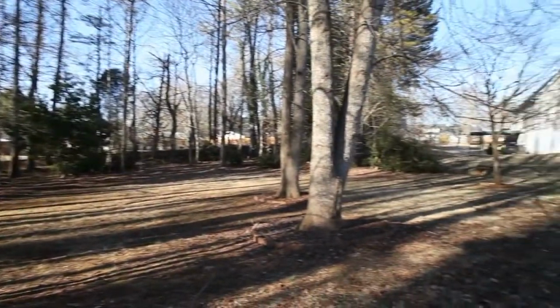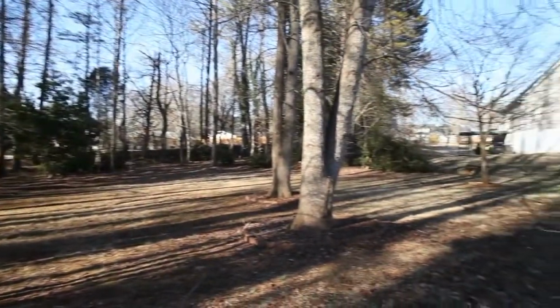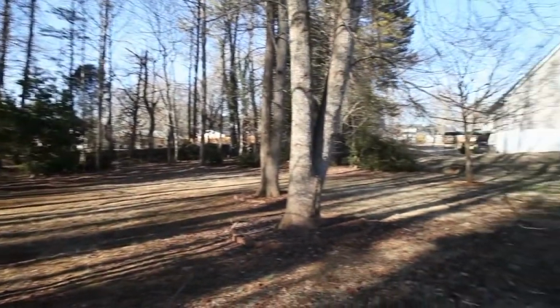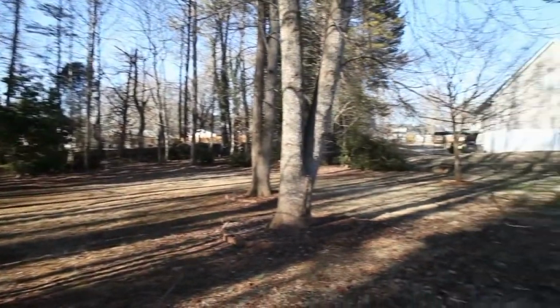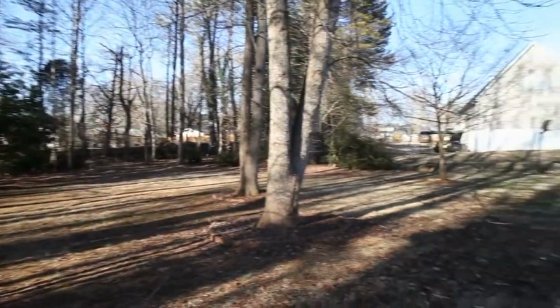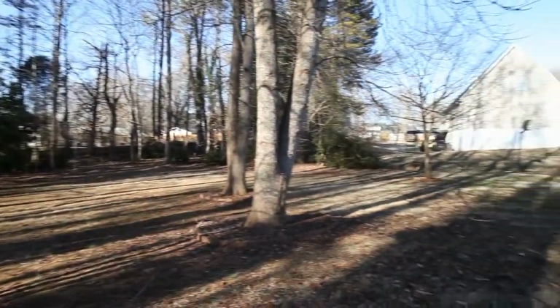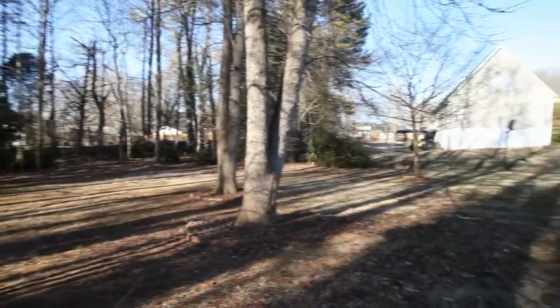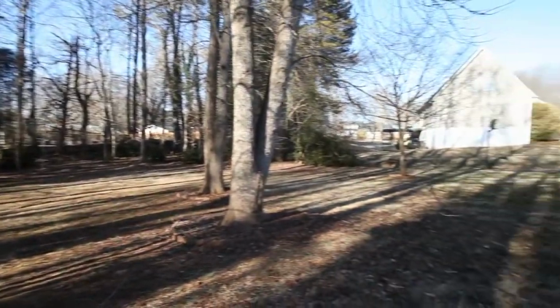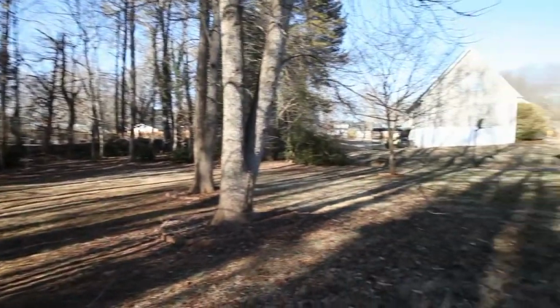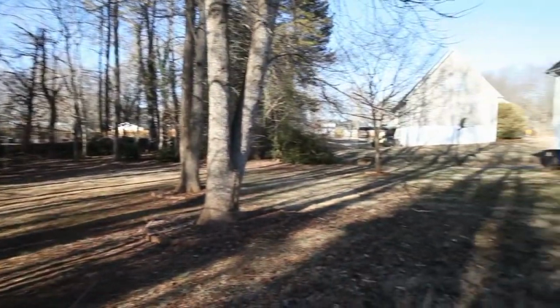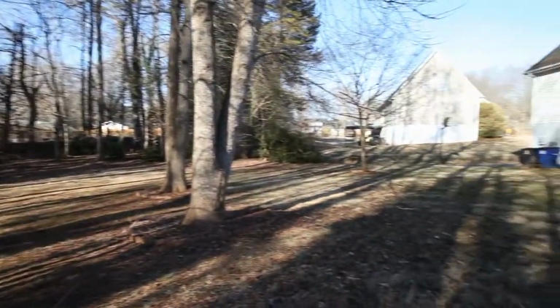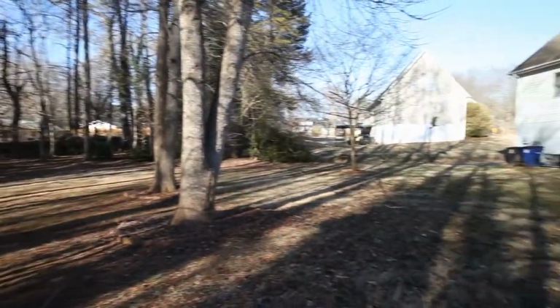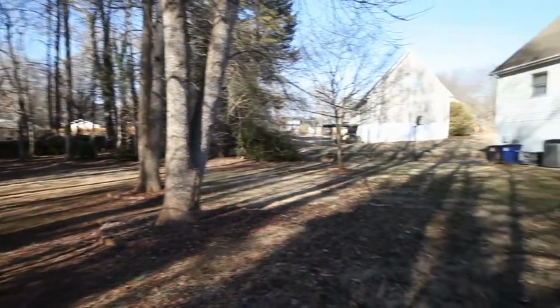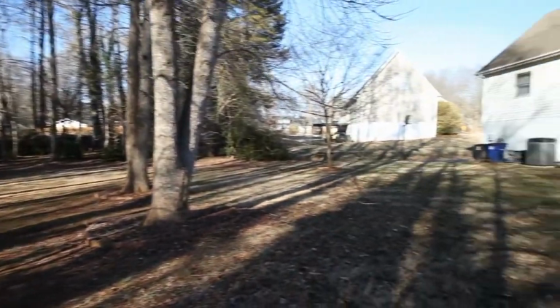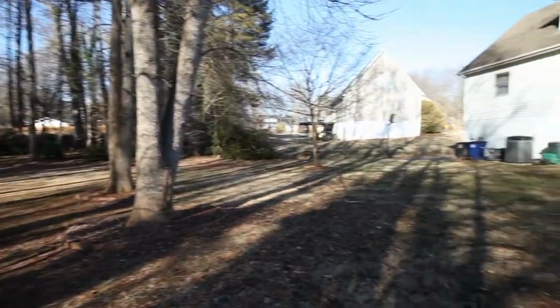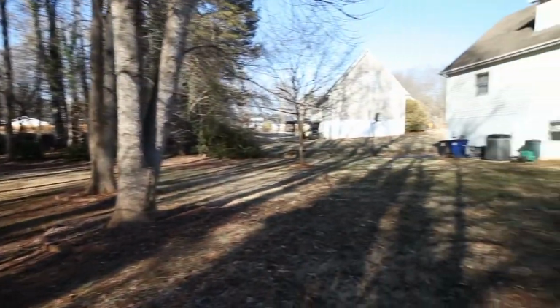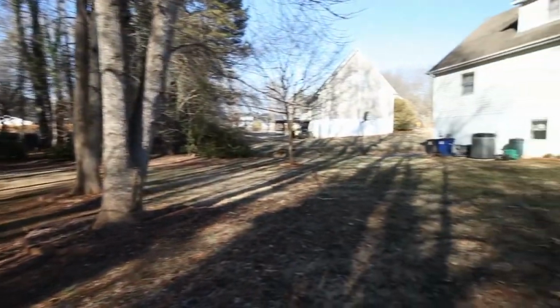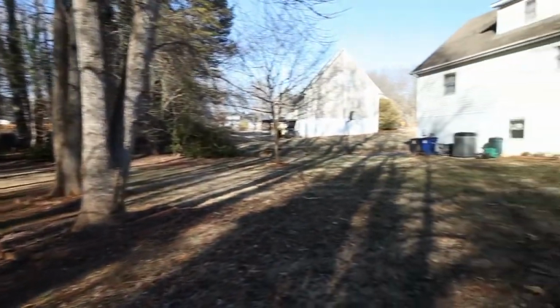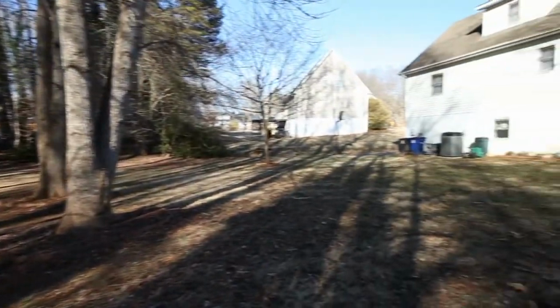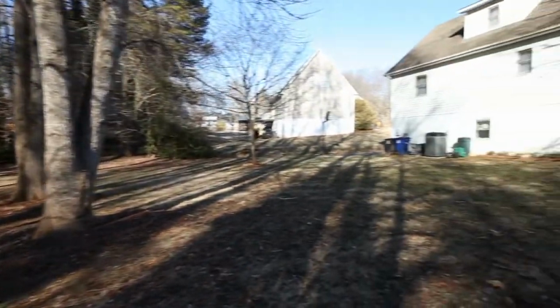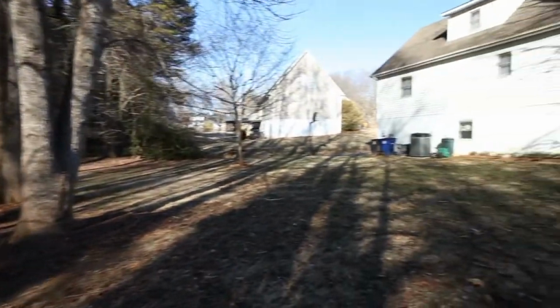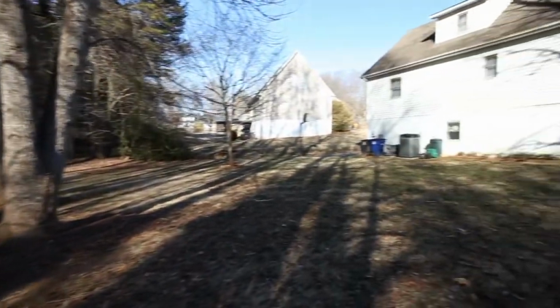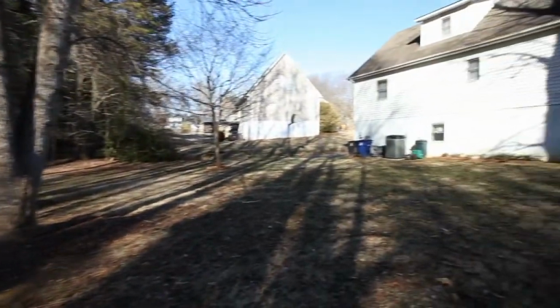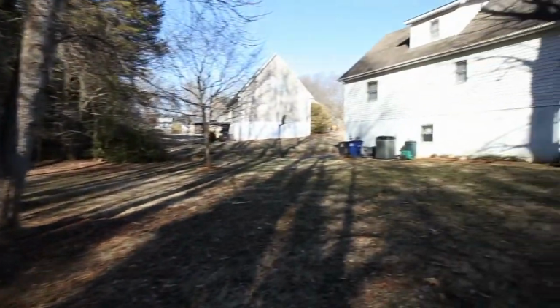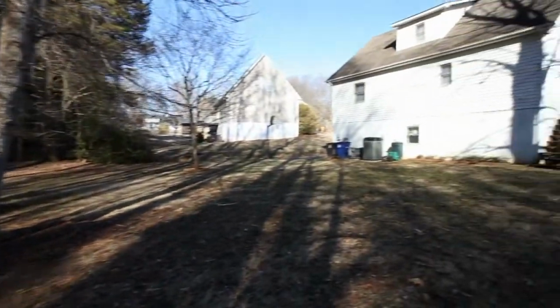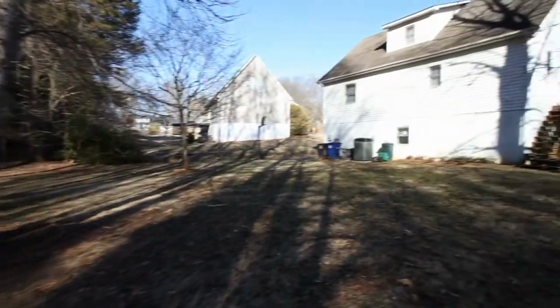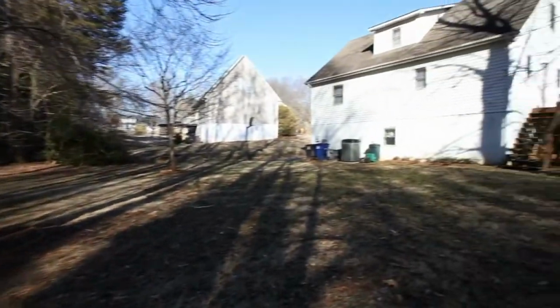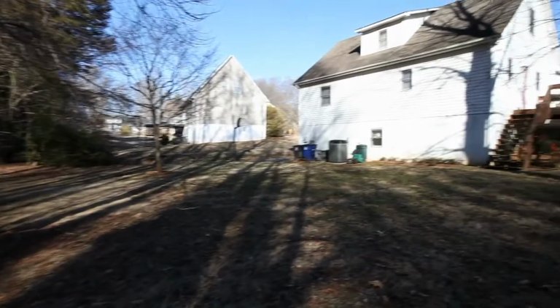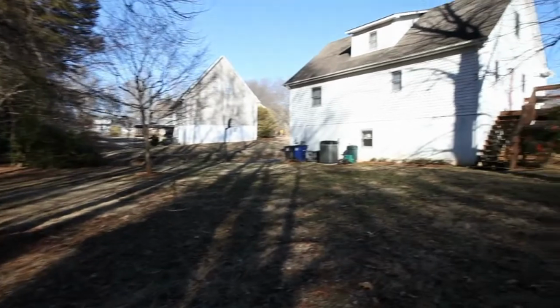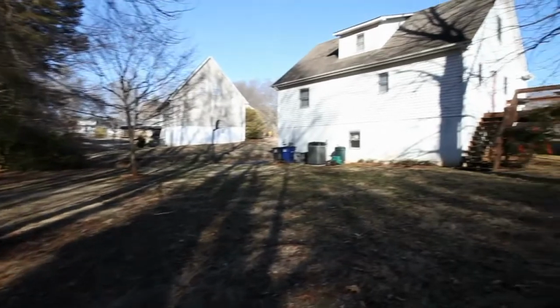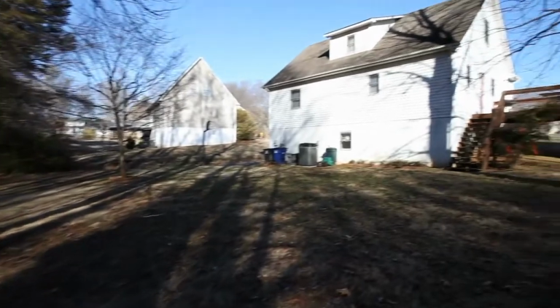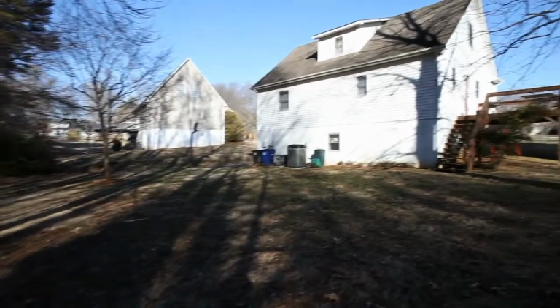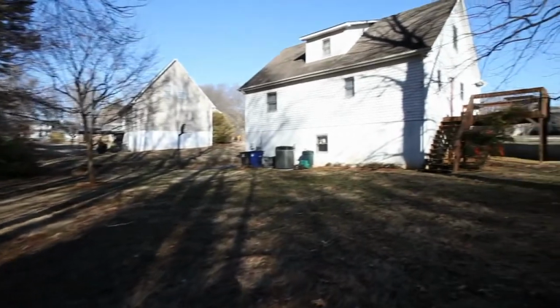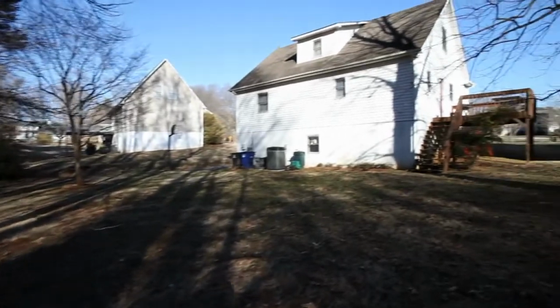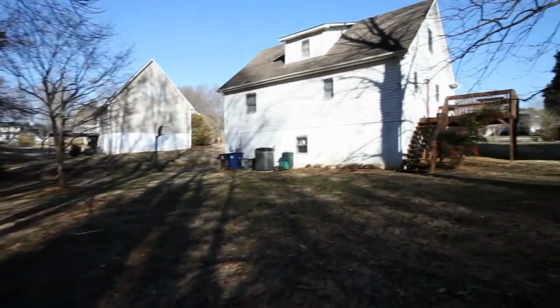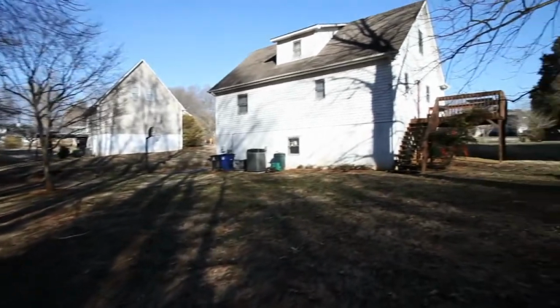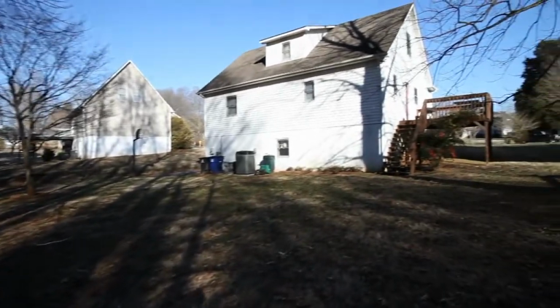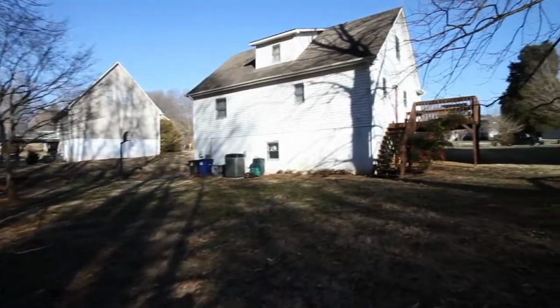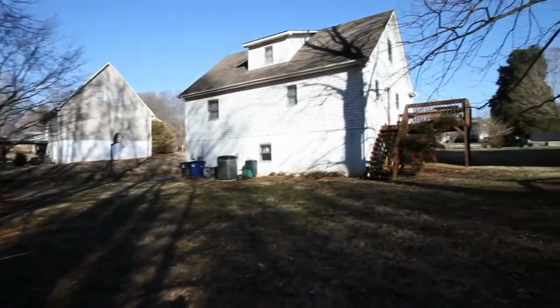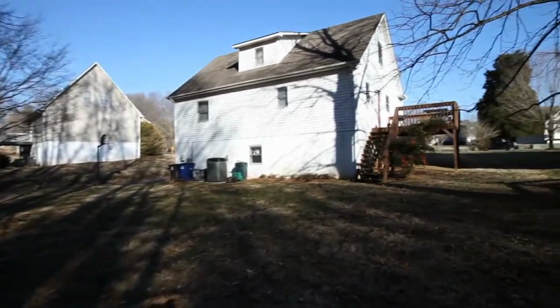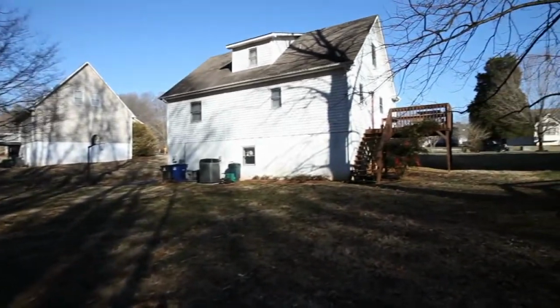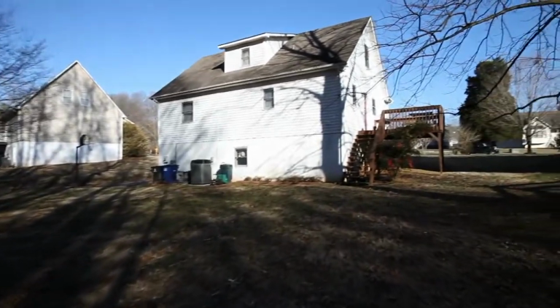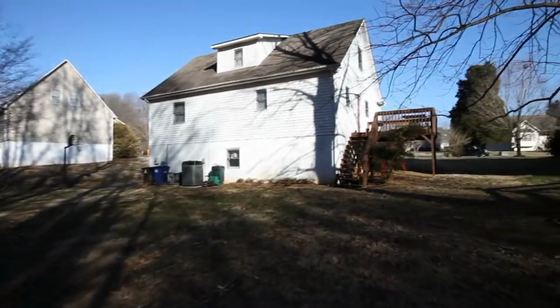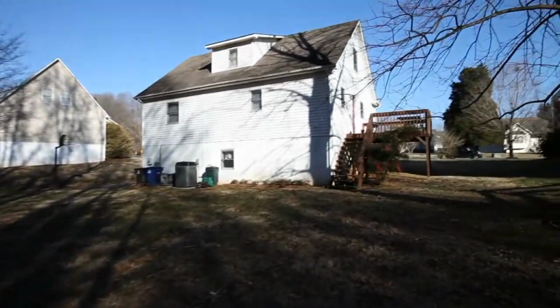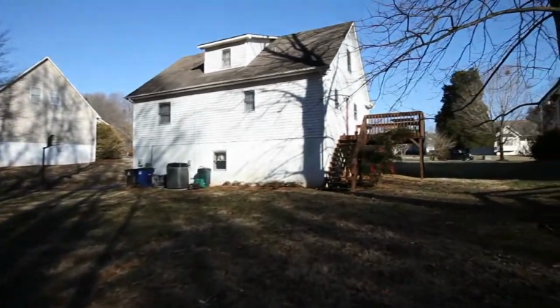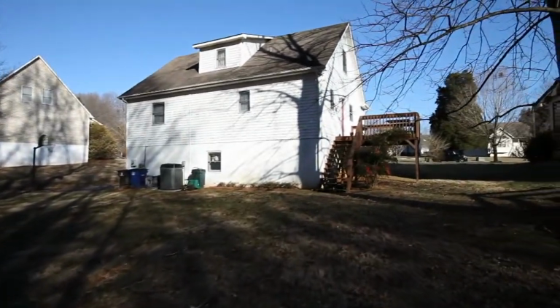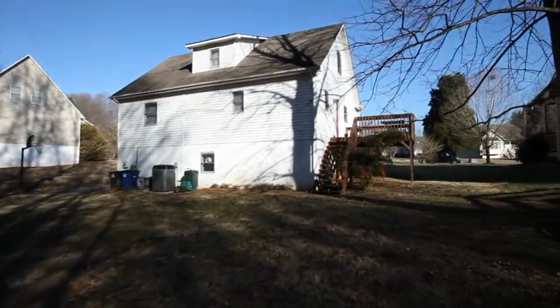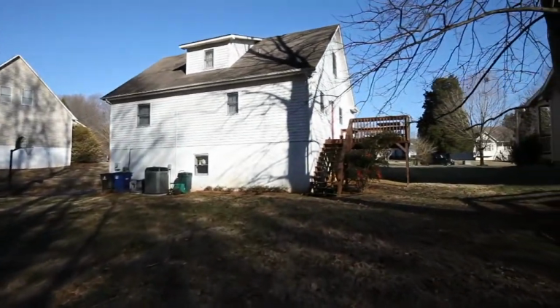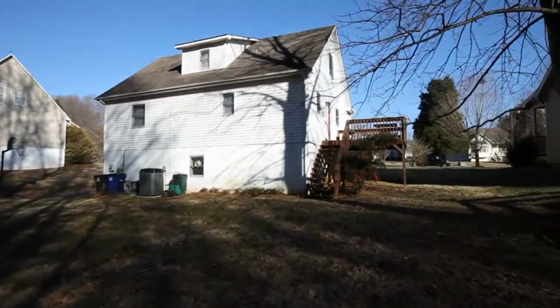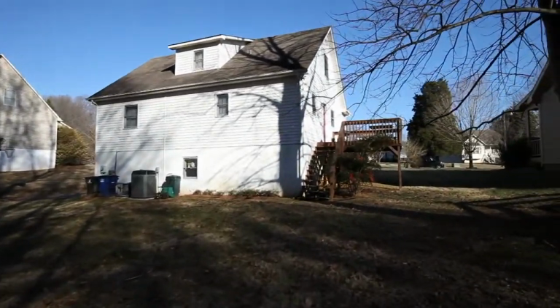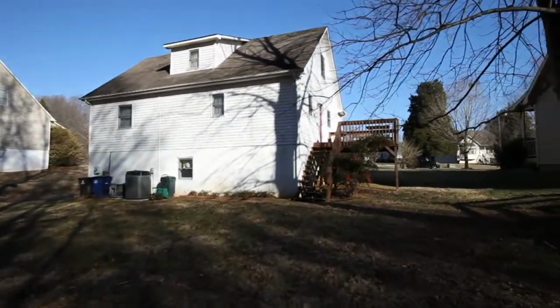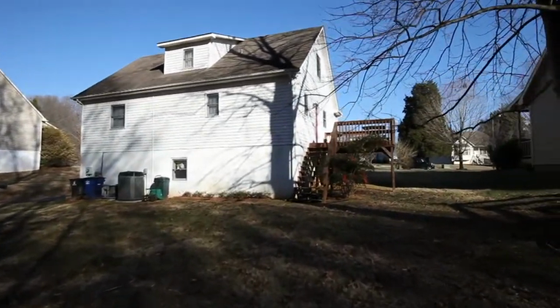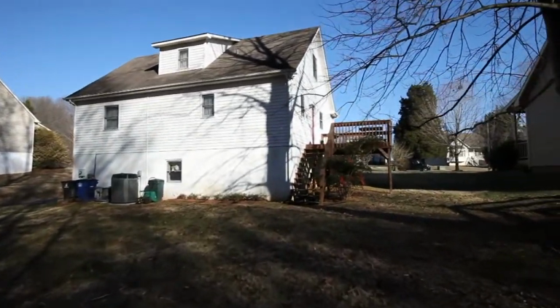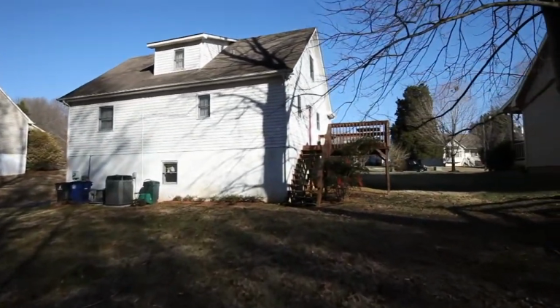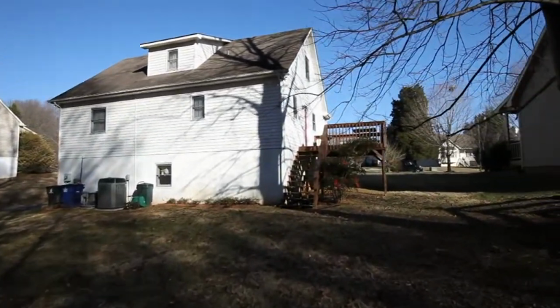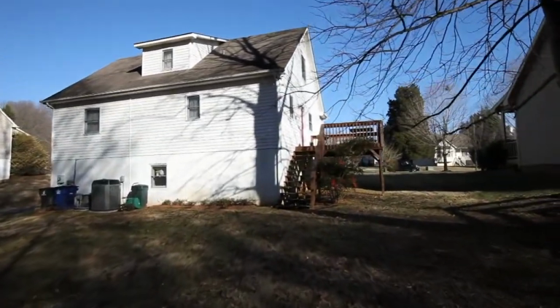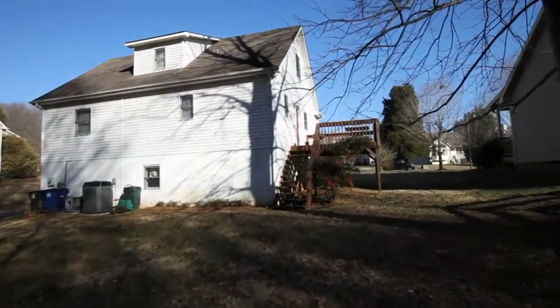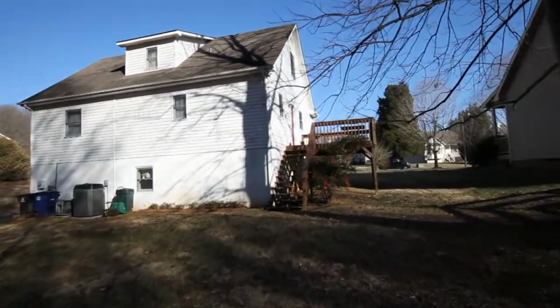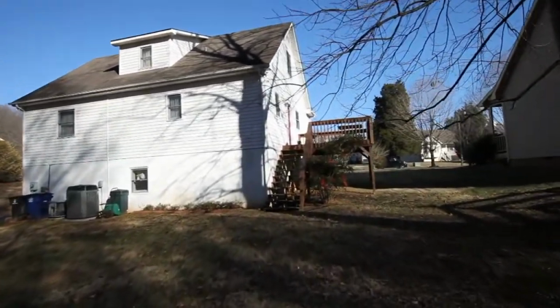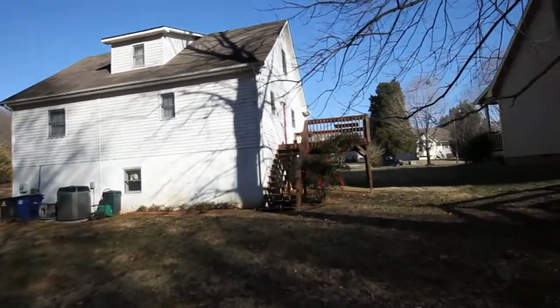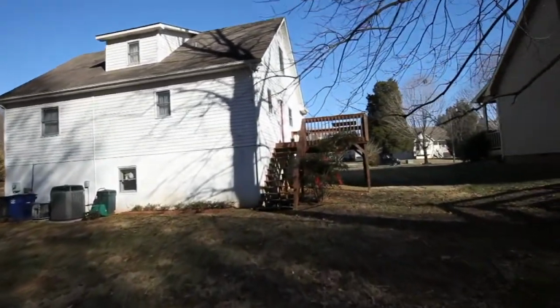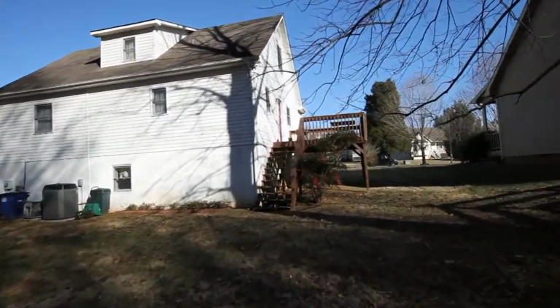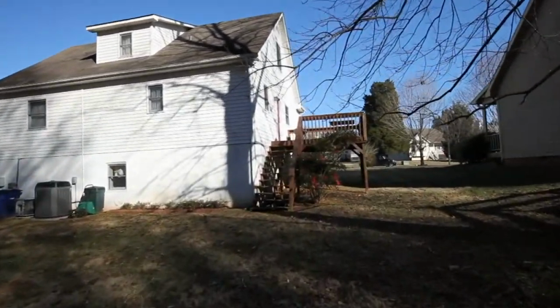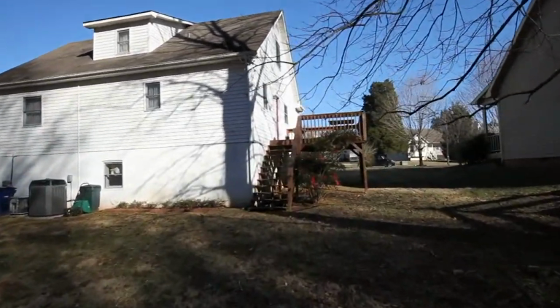The partially wooded backyard is overlooked by a side deck, perfect for entertaining friends and family.